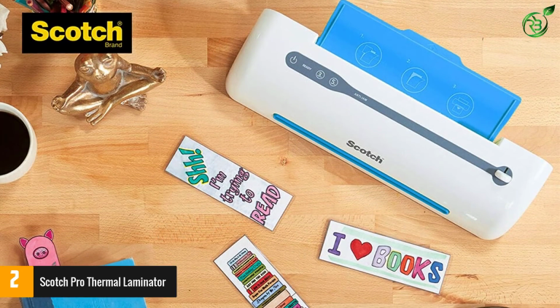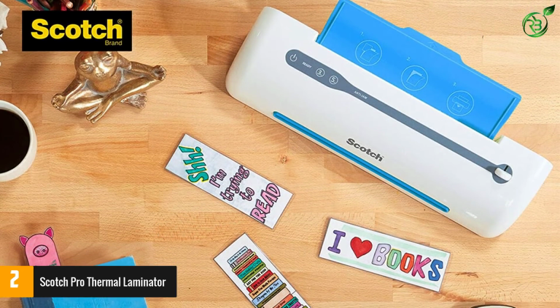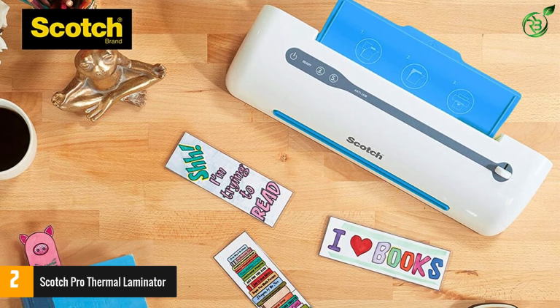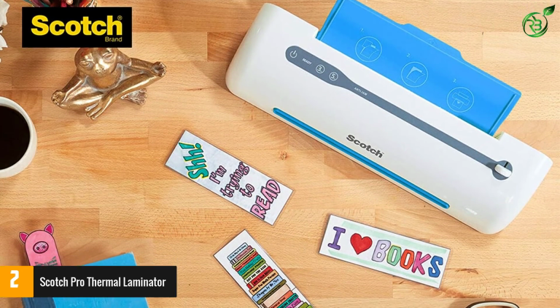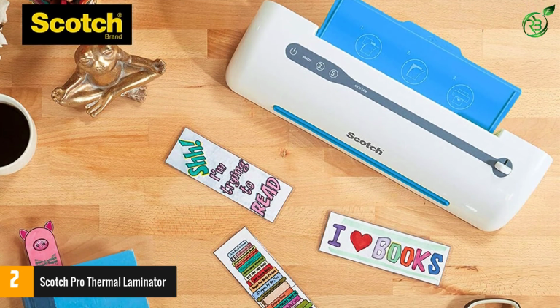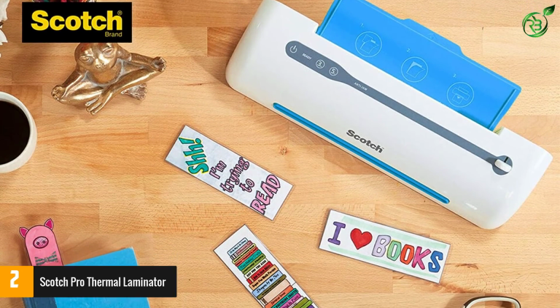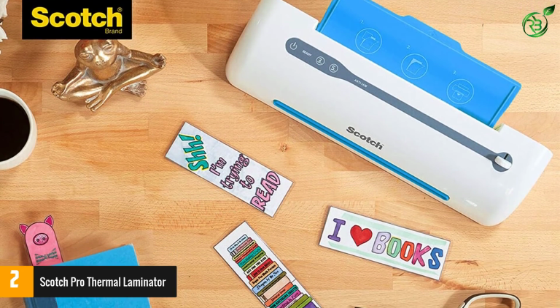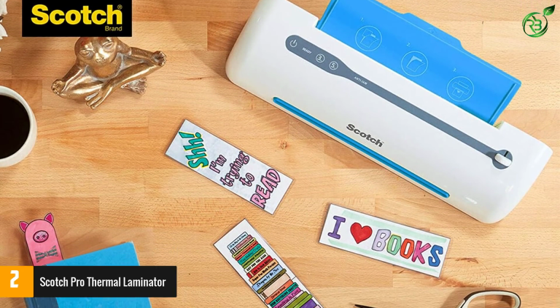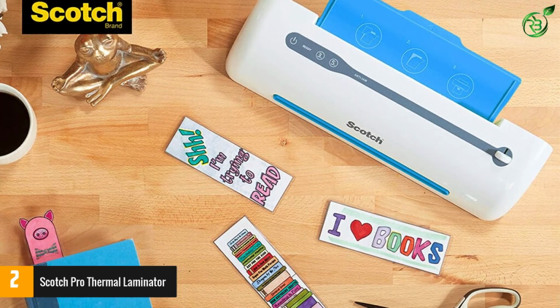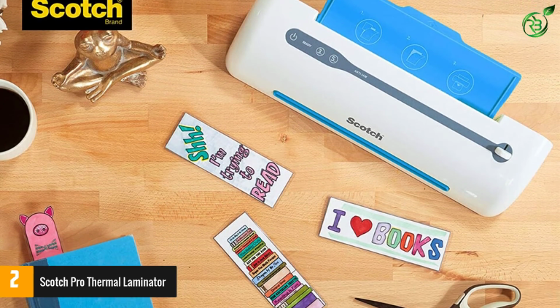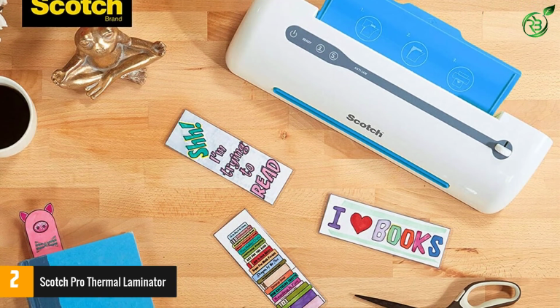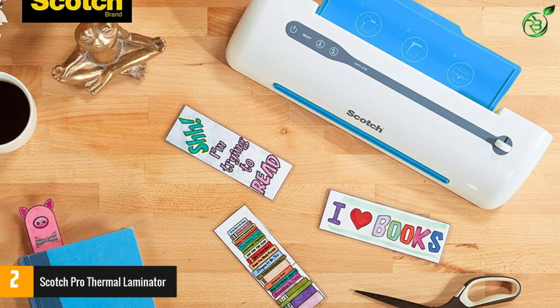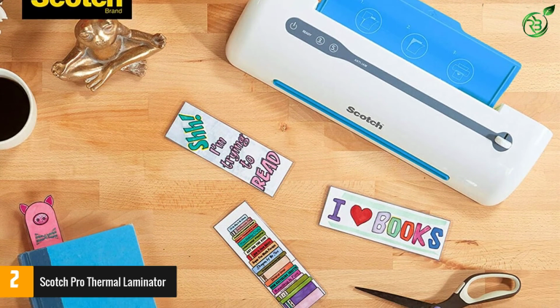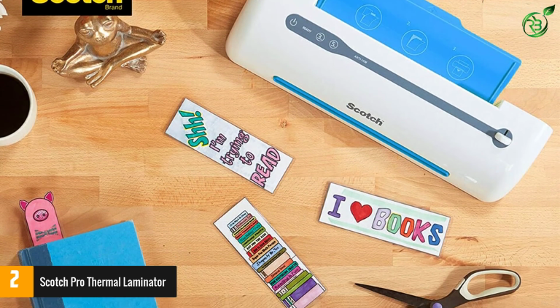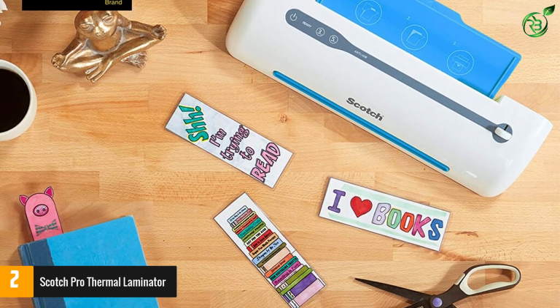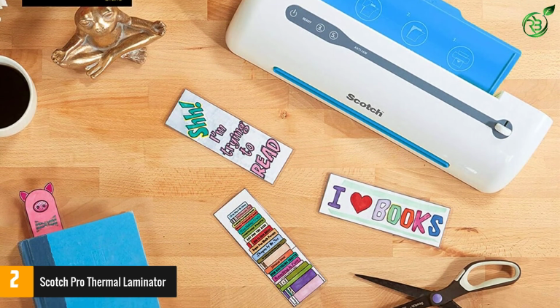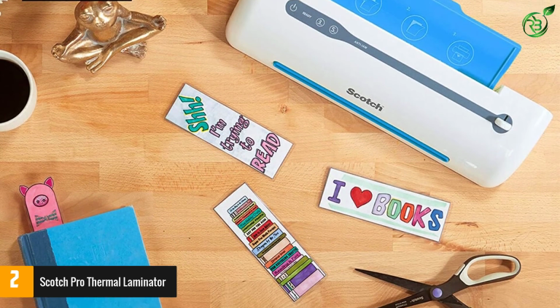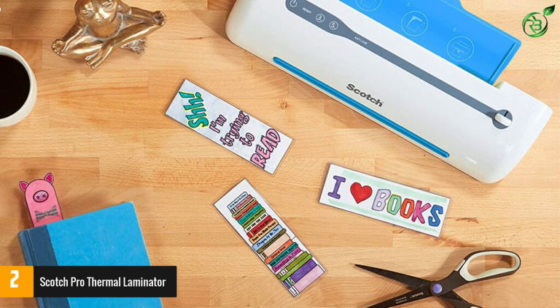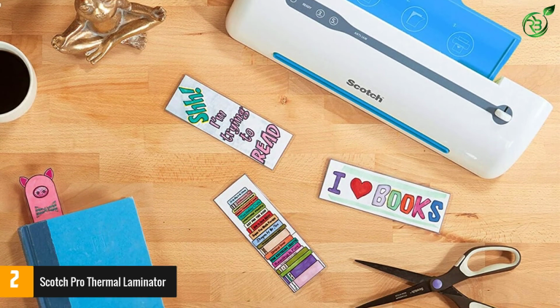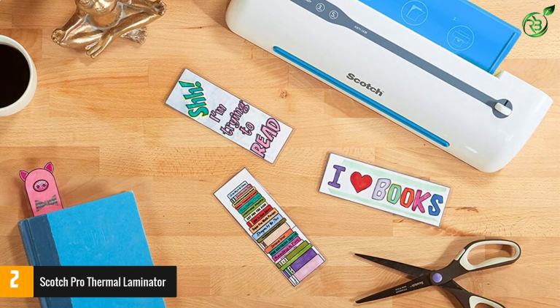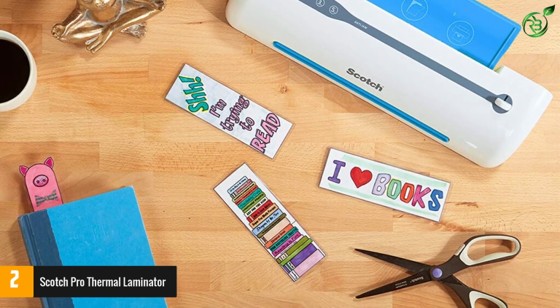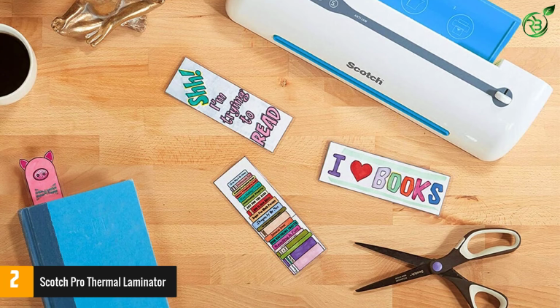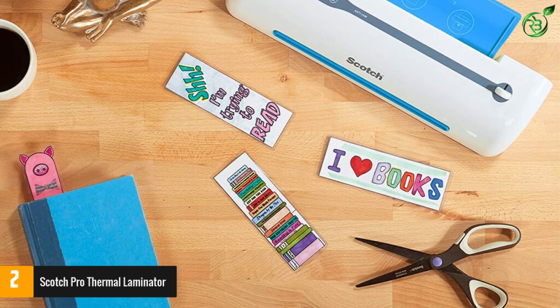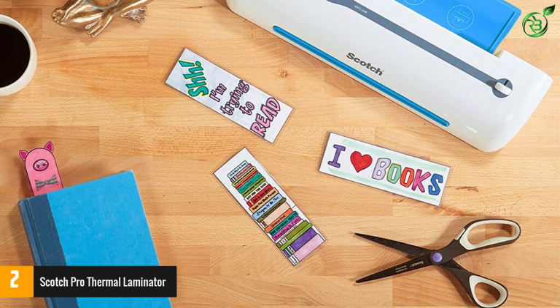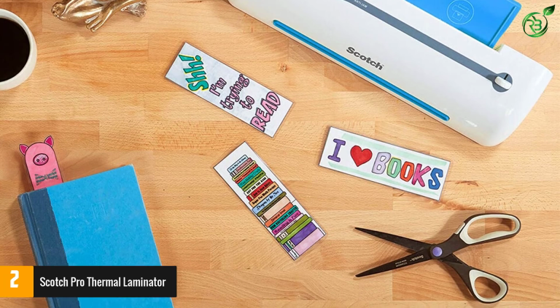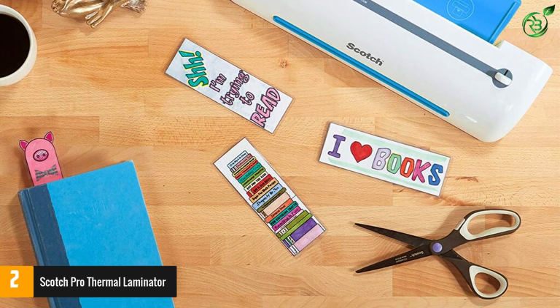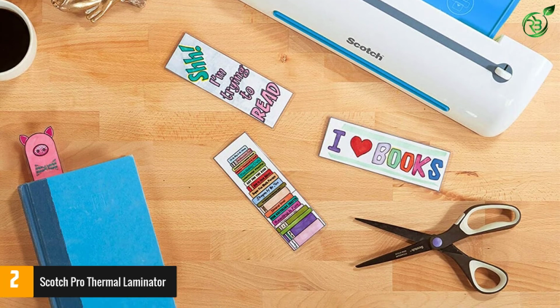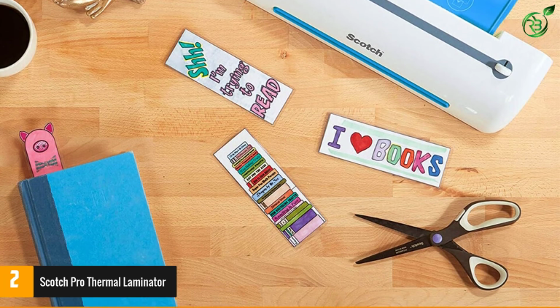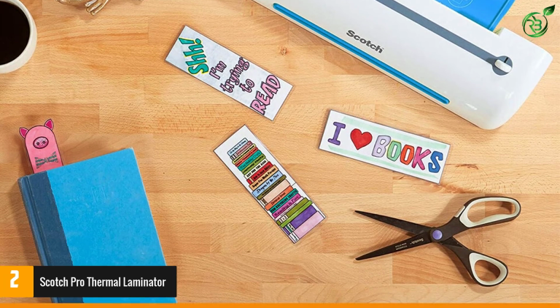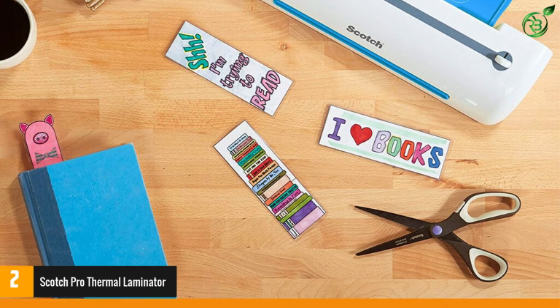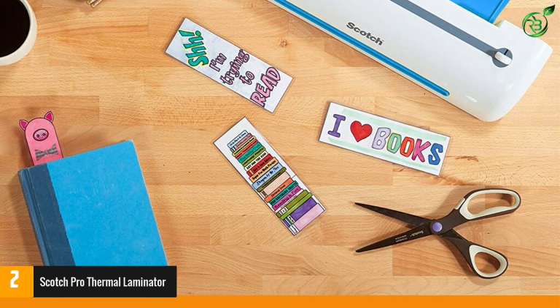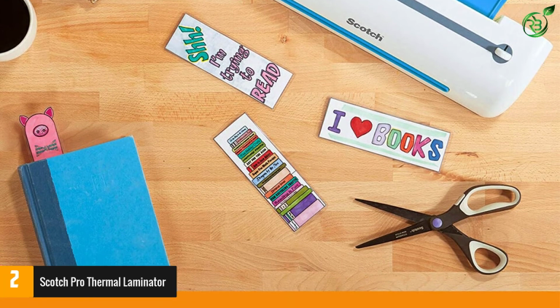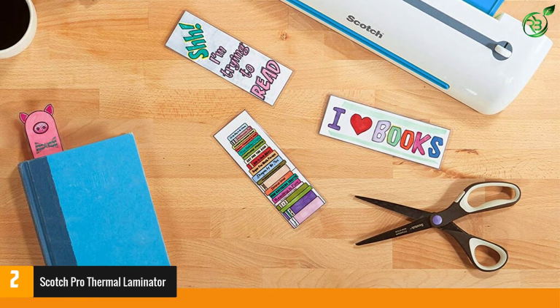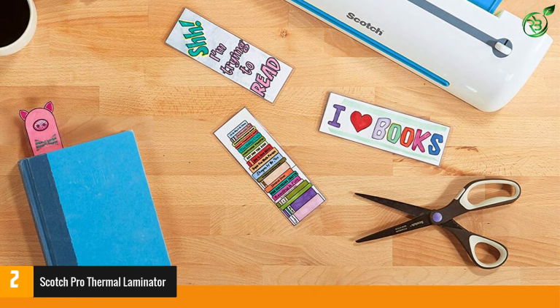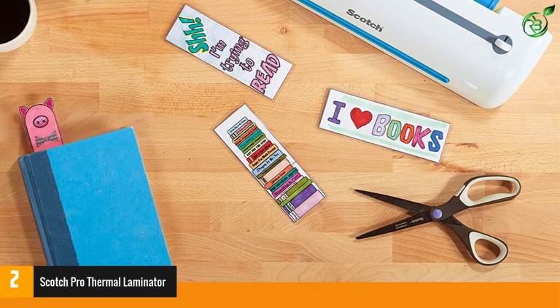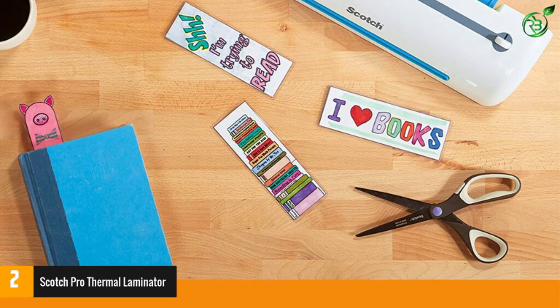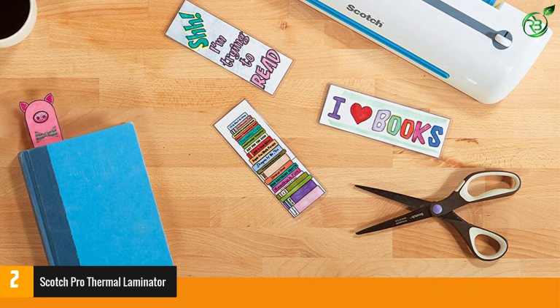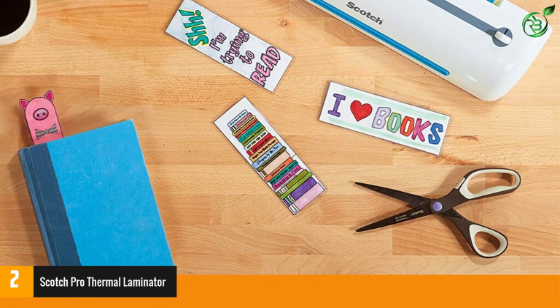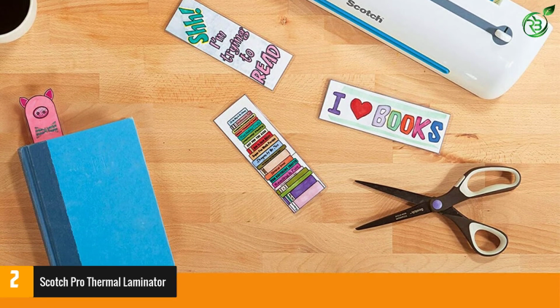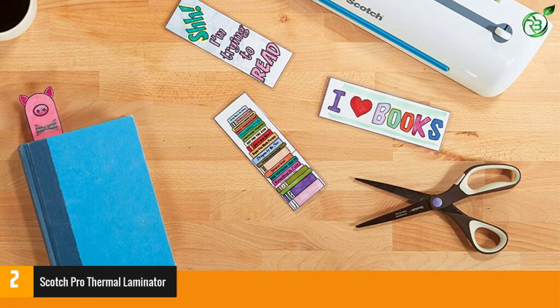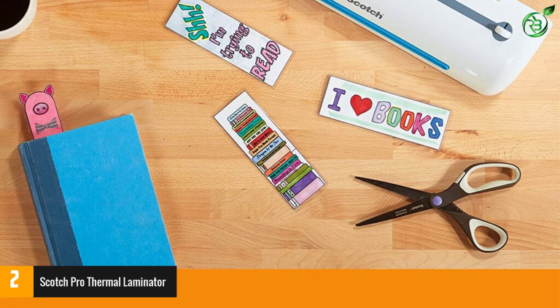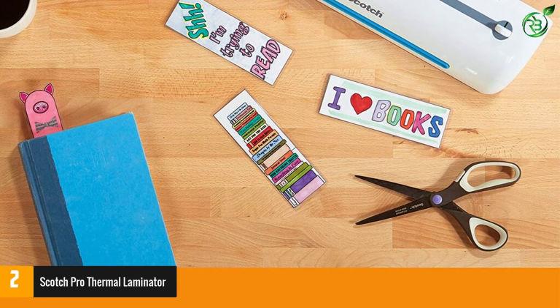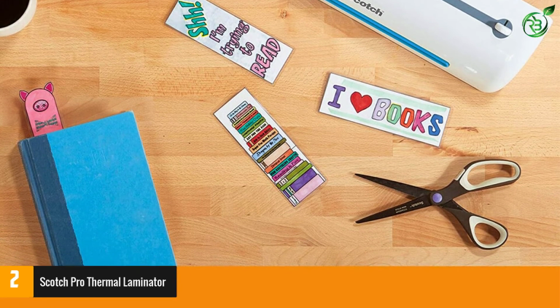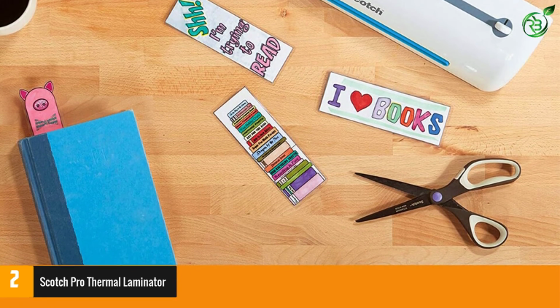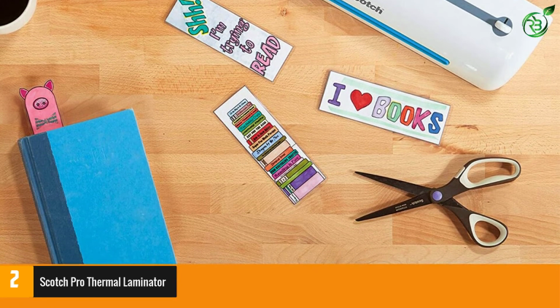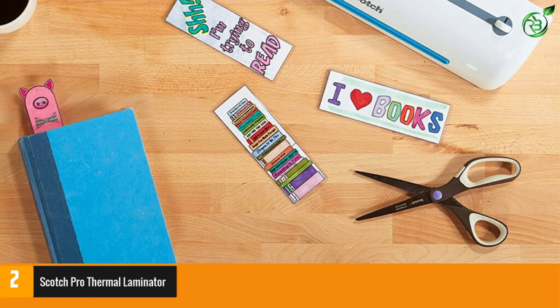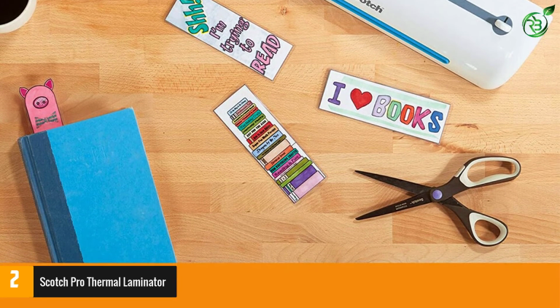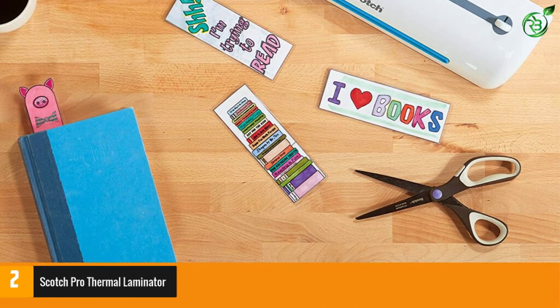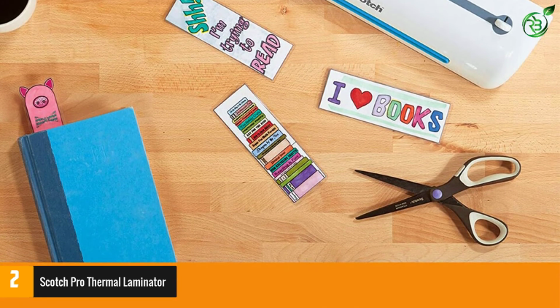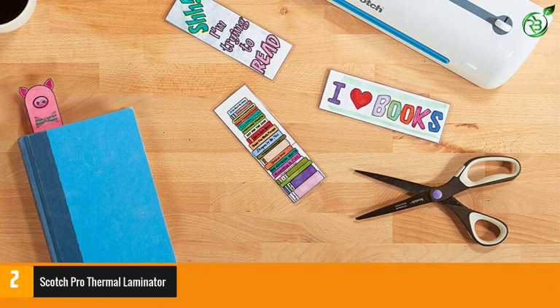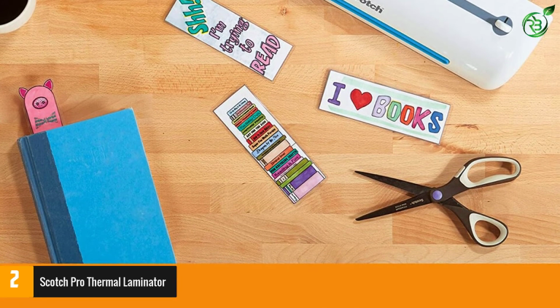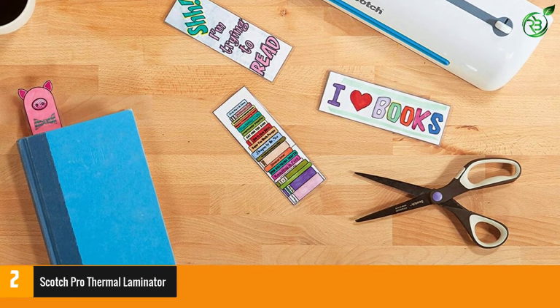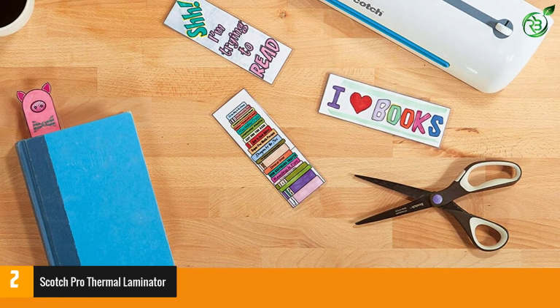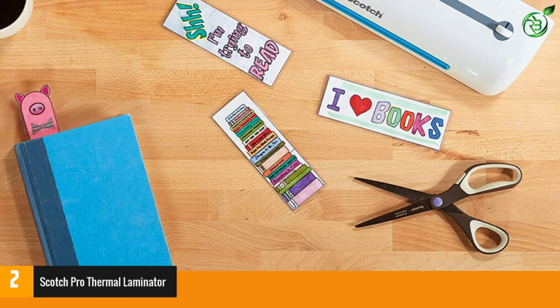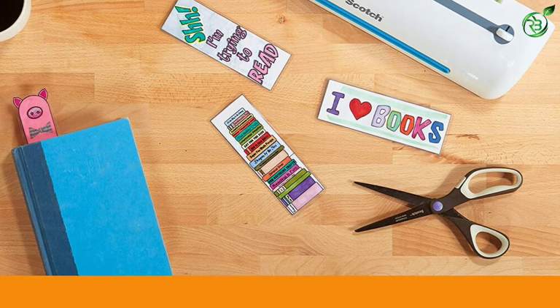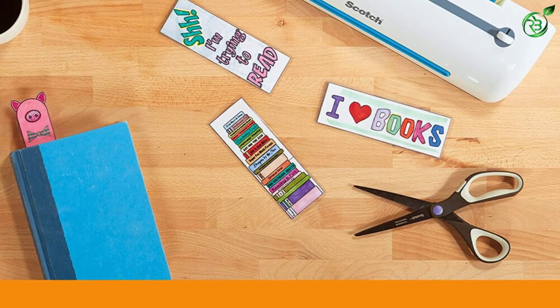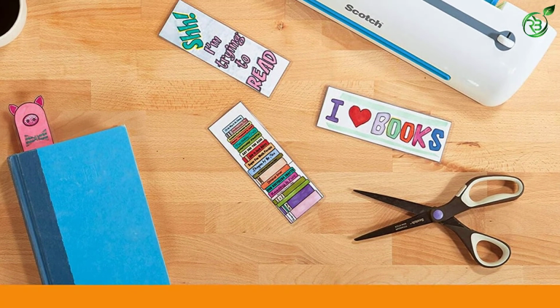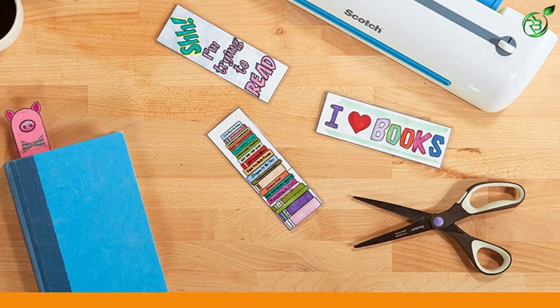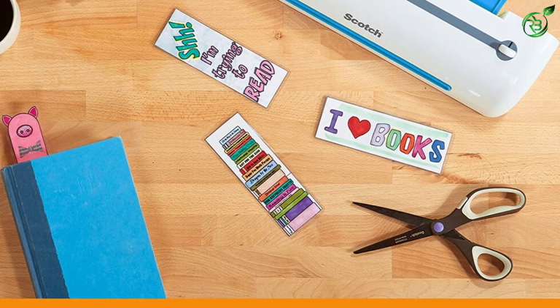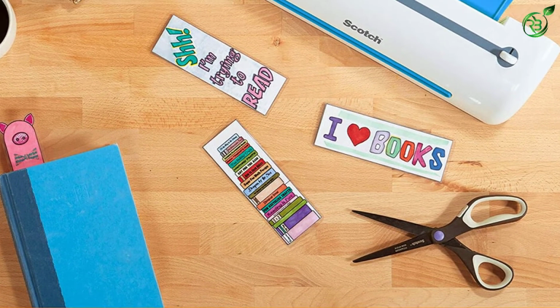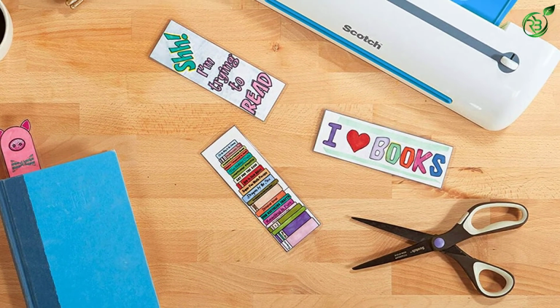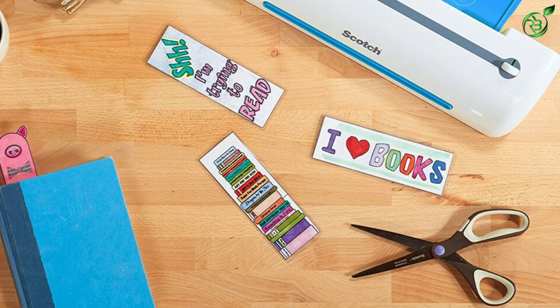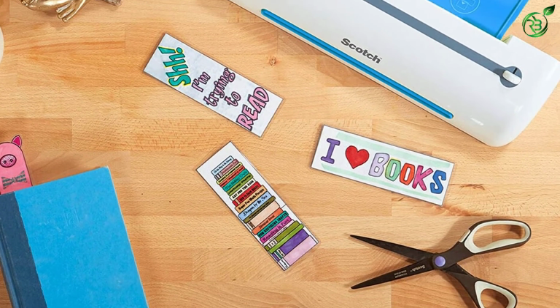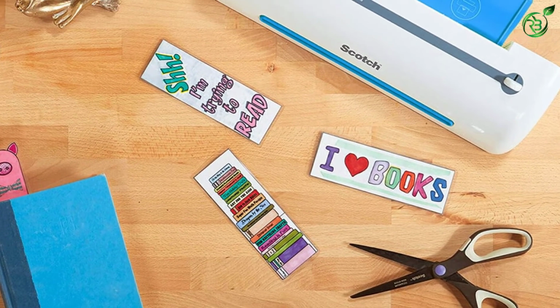The Scotch Pro Laminator also features a folding tray, hidden cord storage, and a carry handle for easy portability.